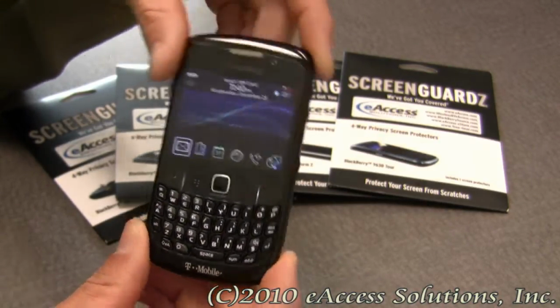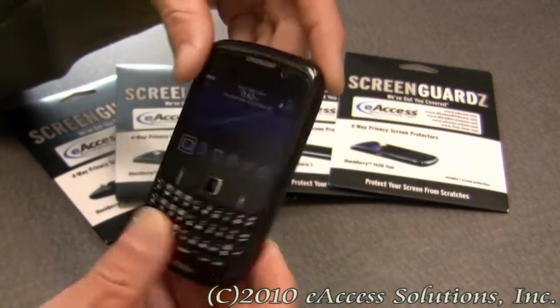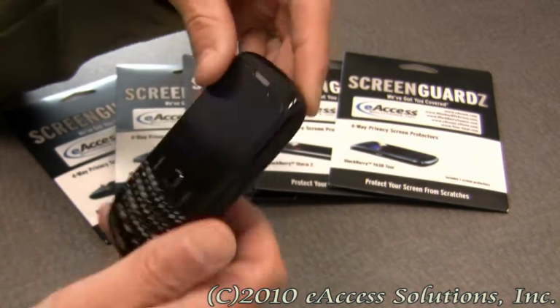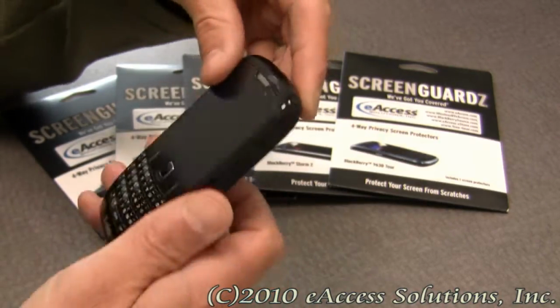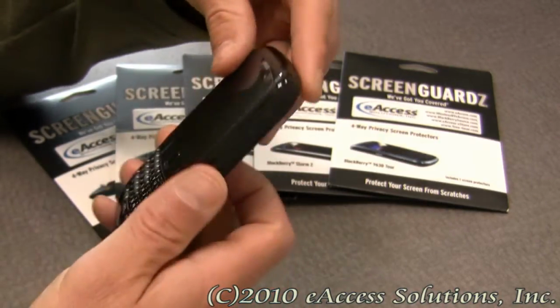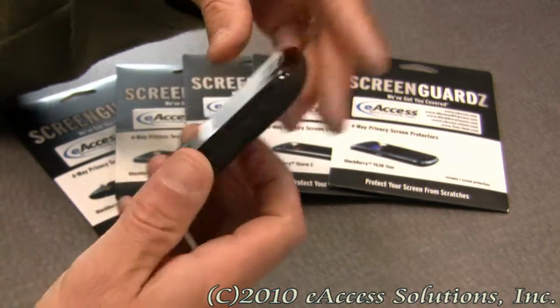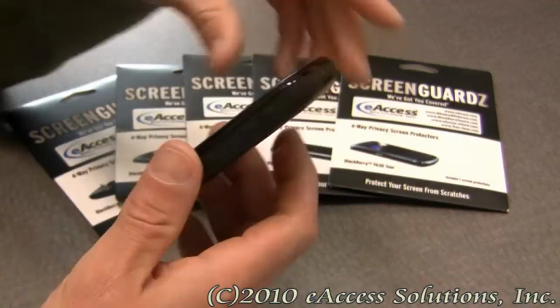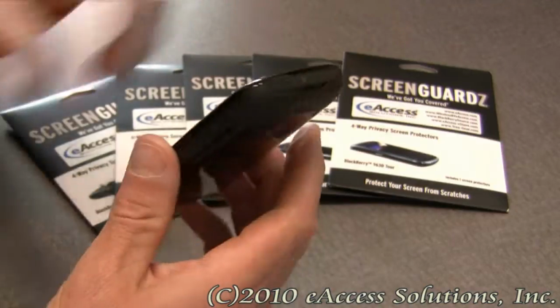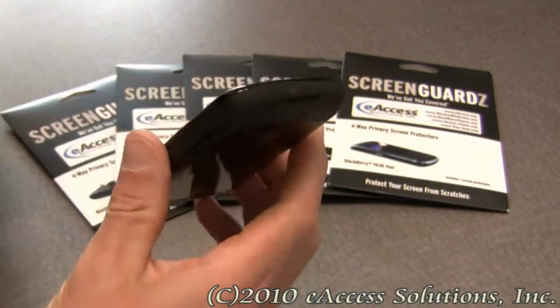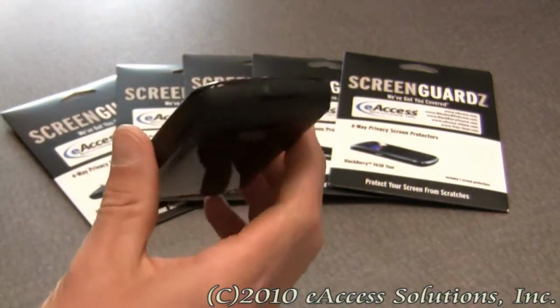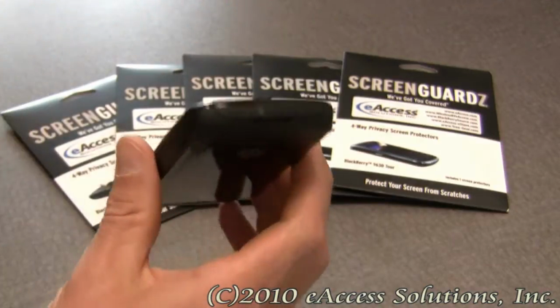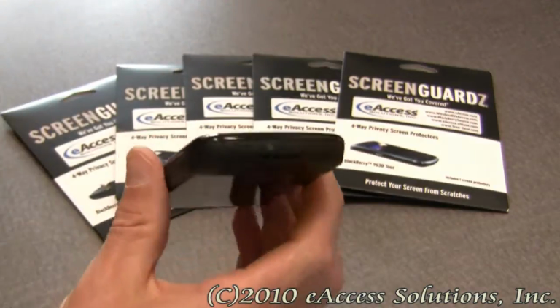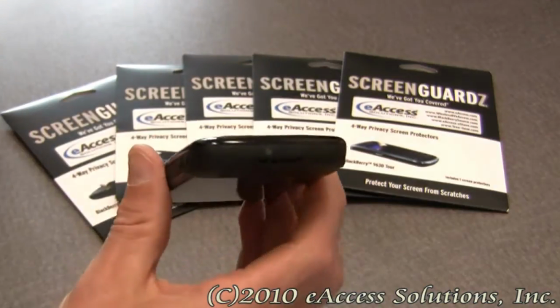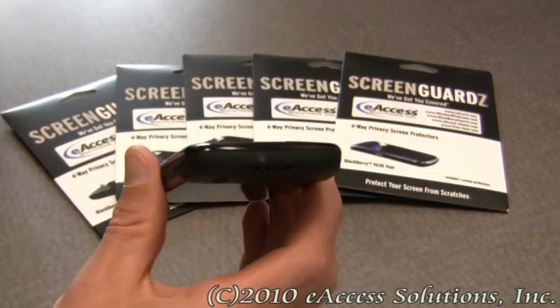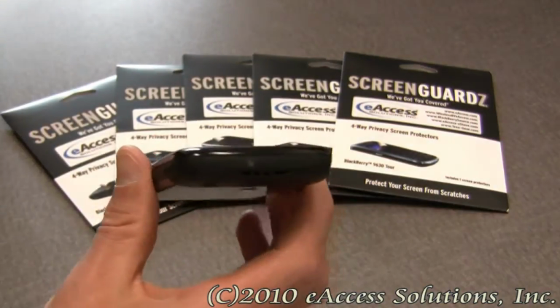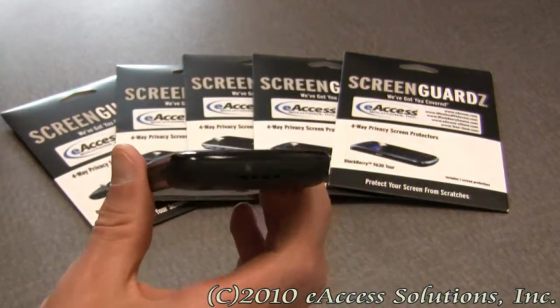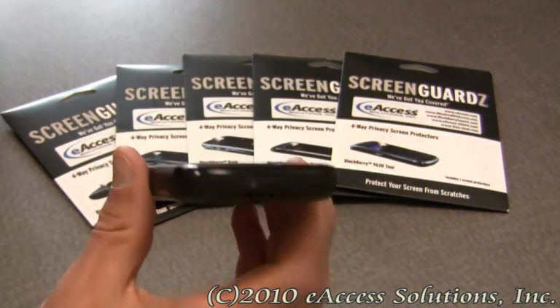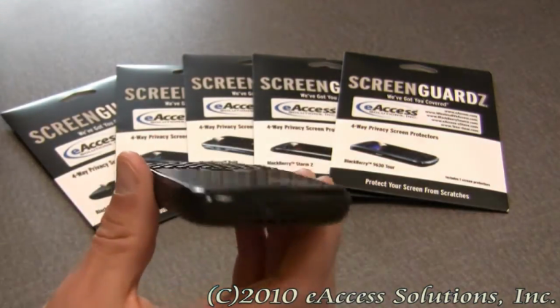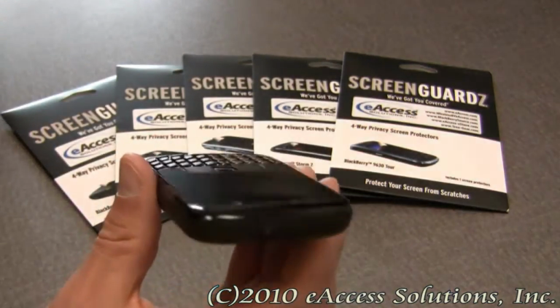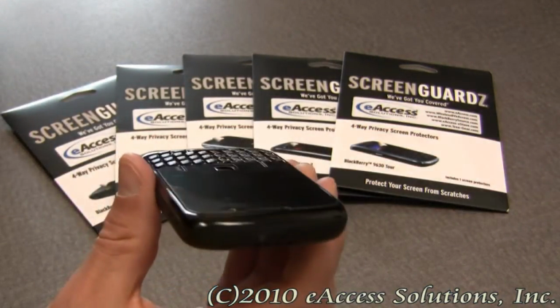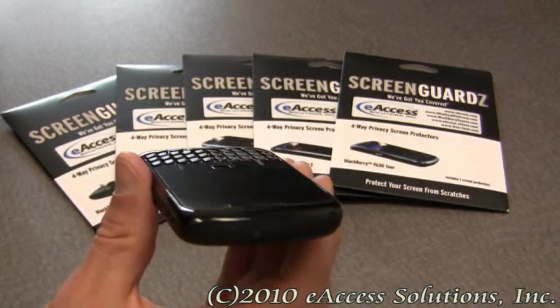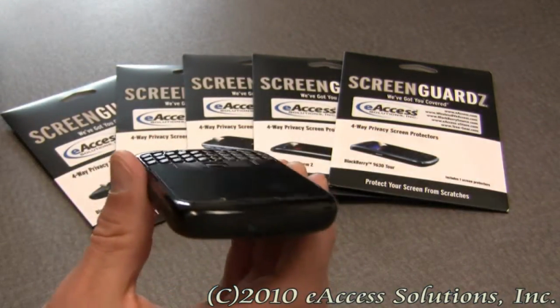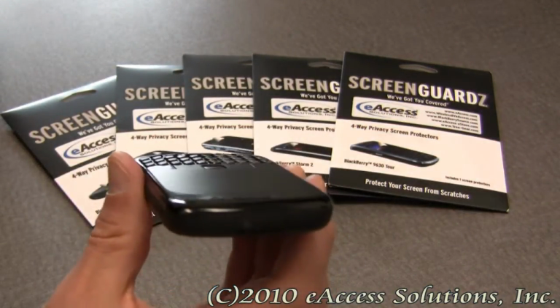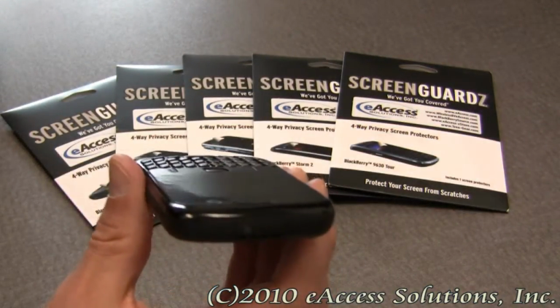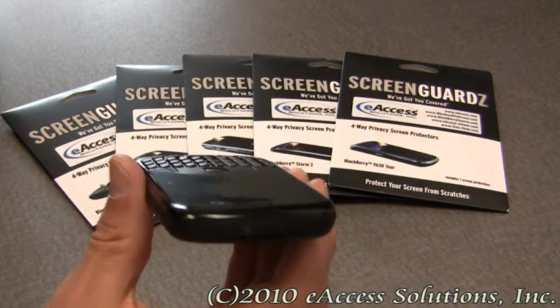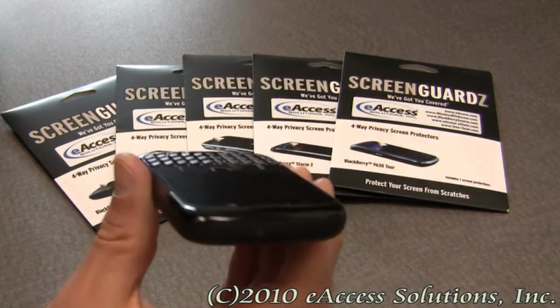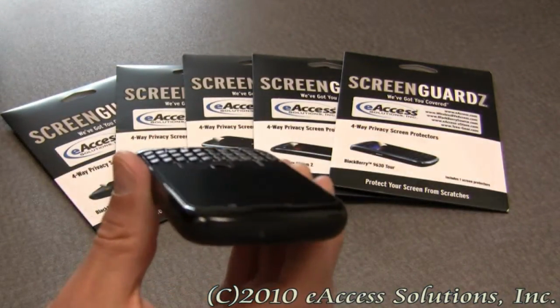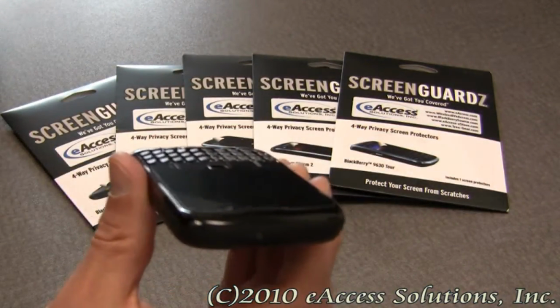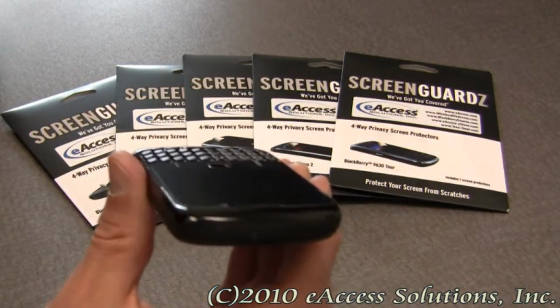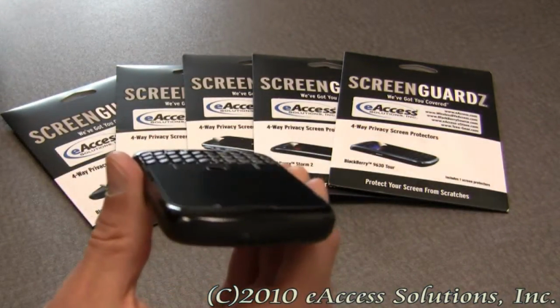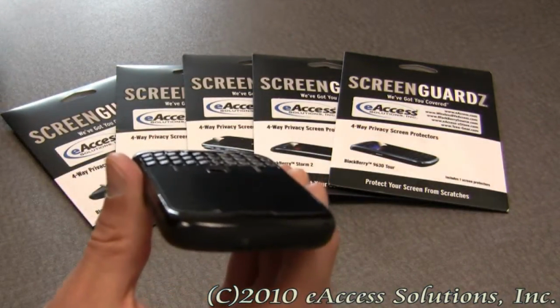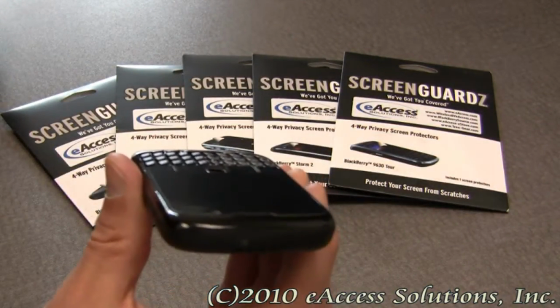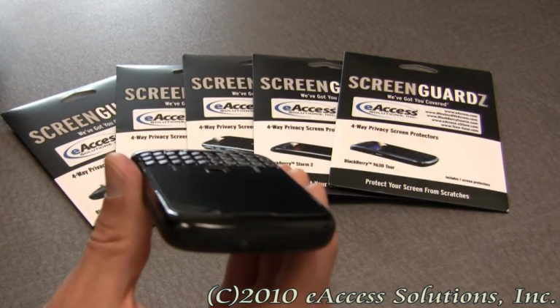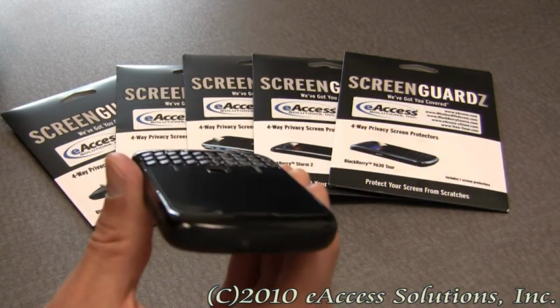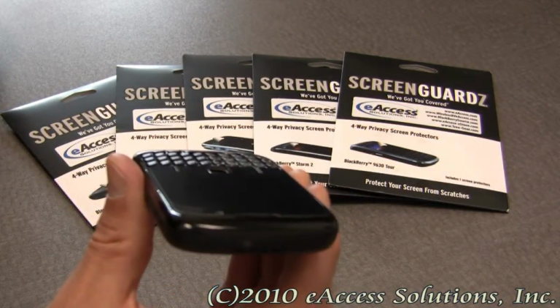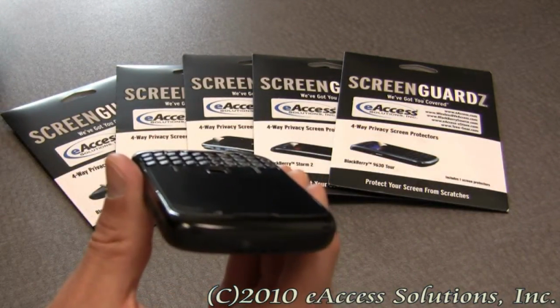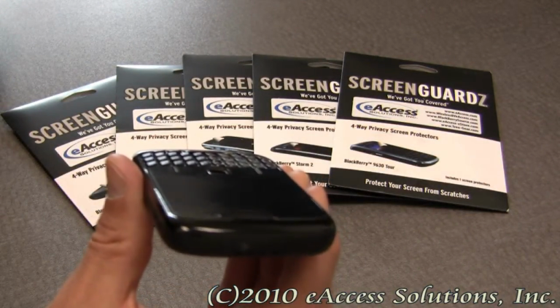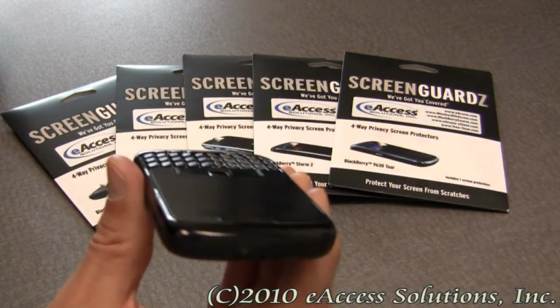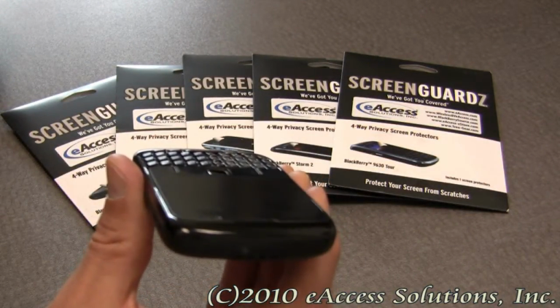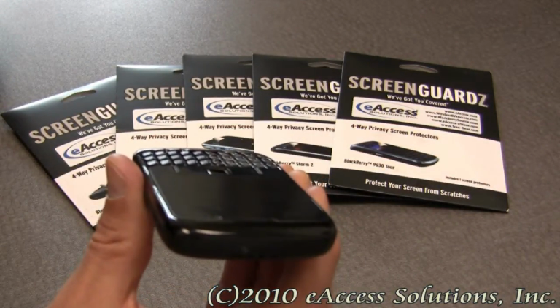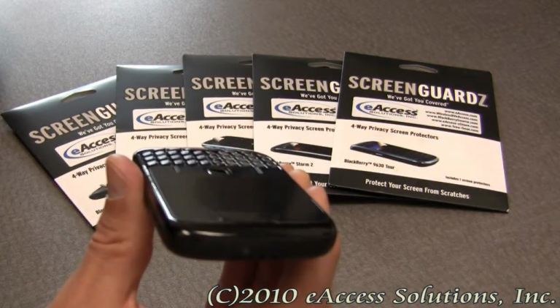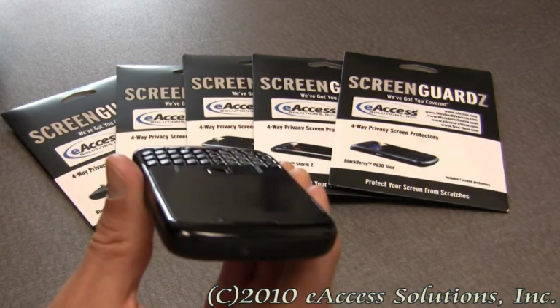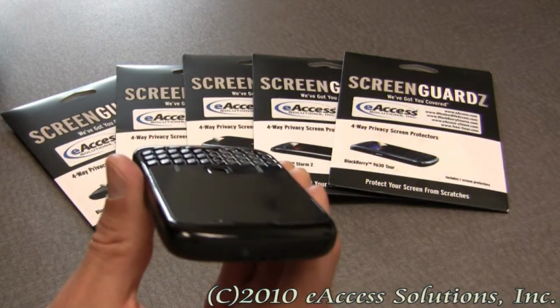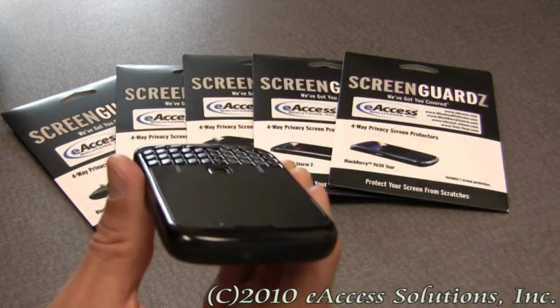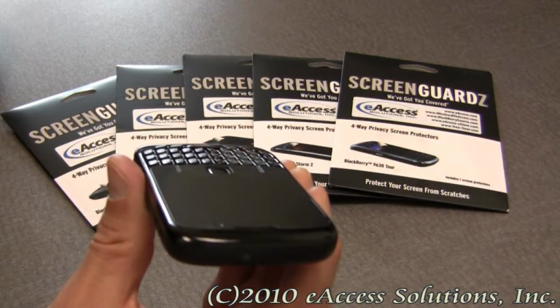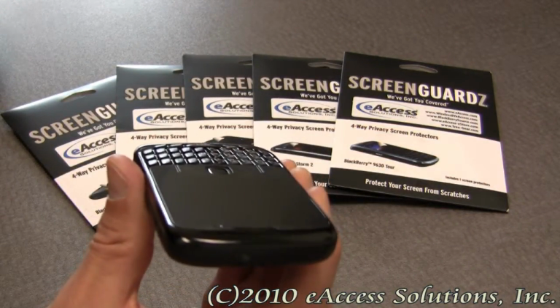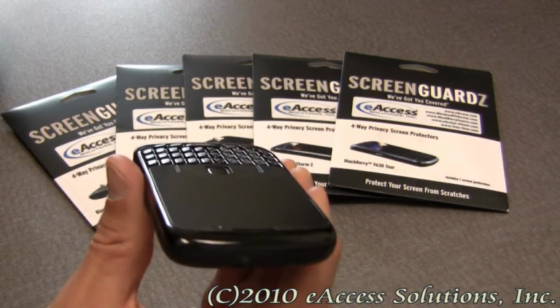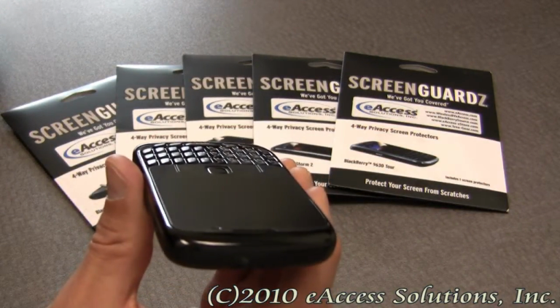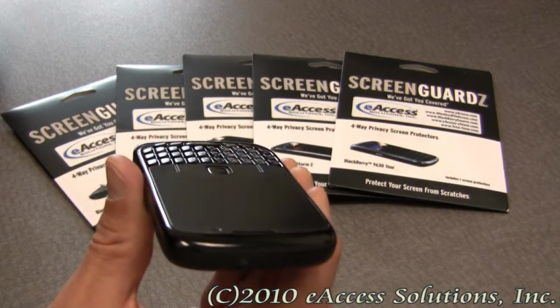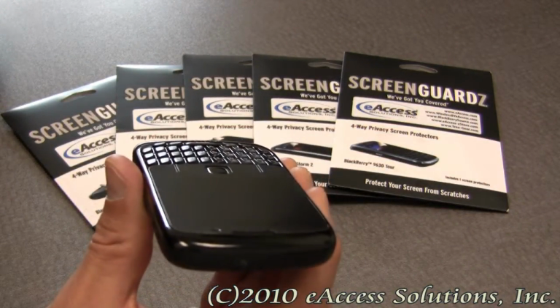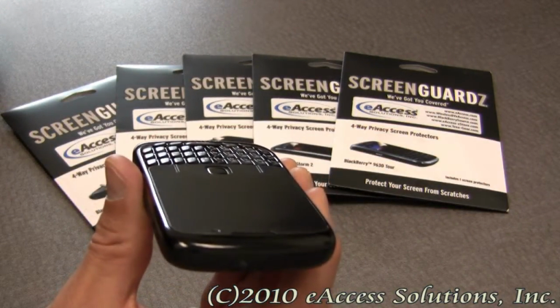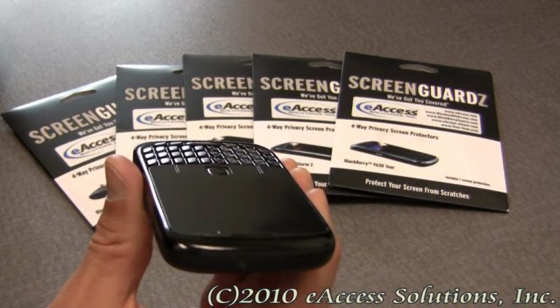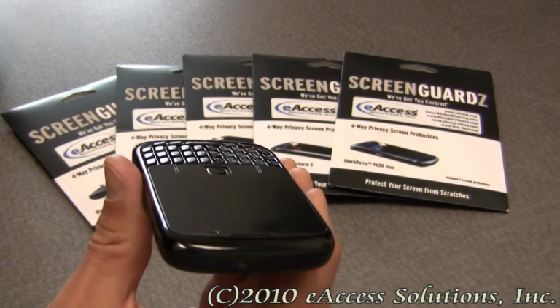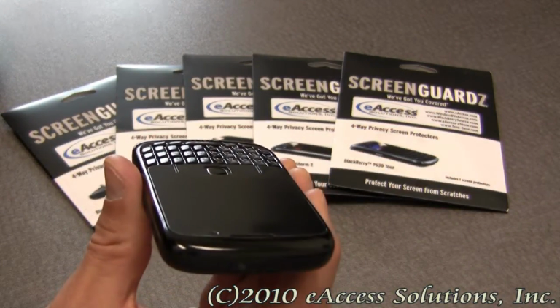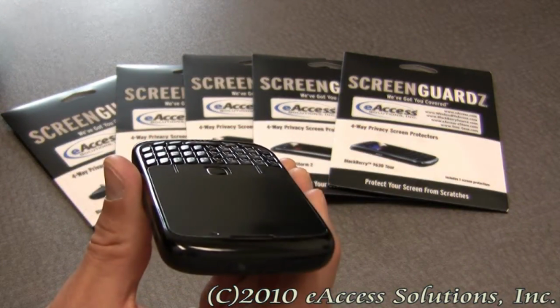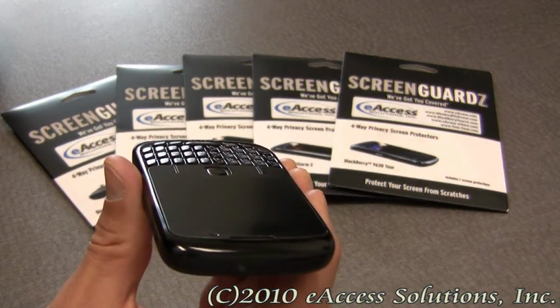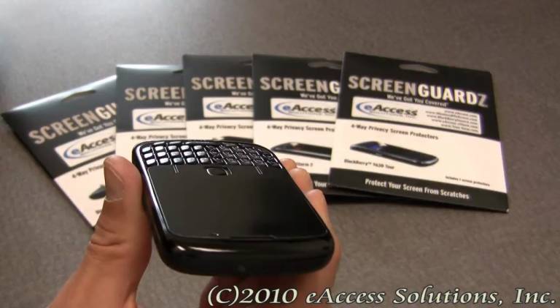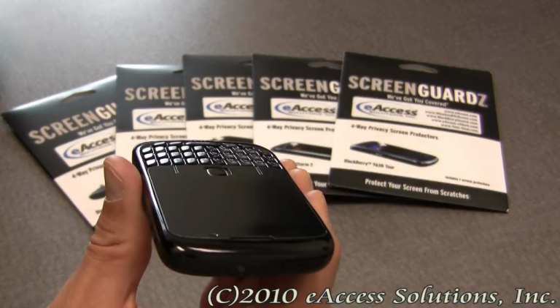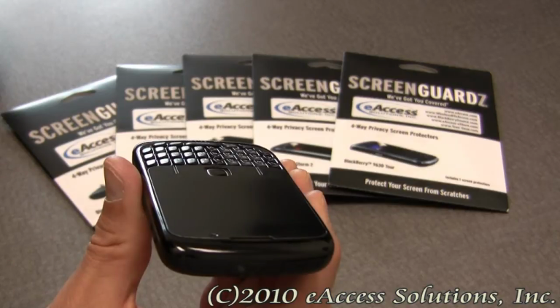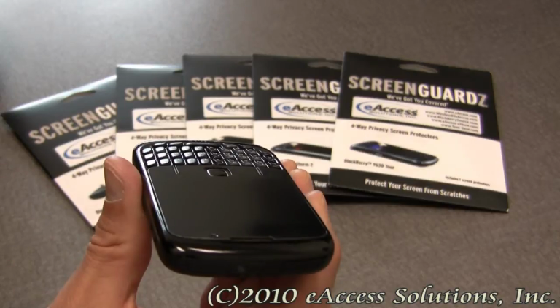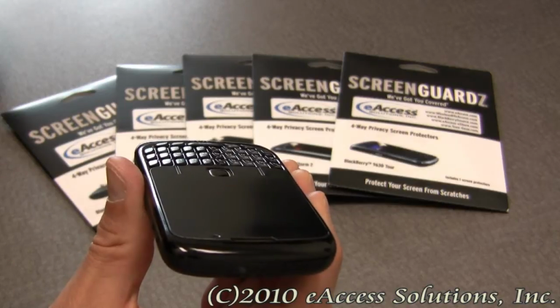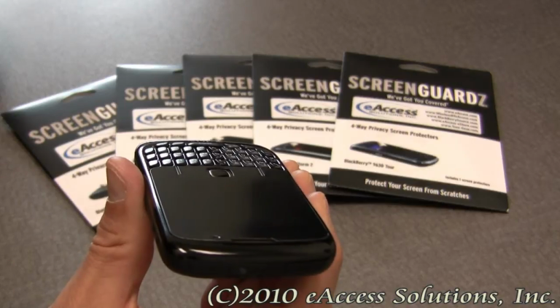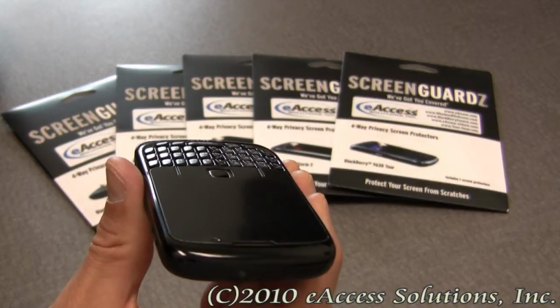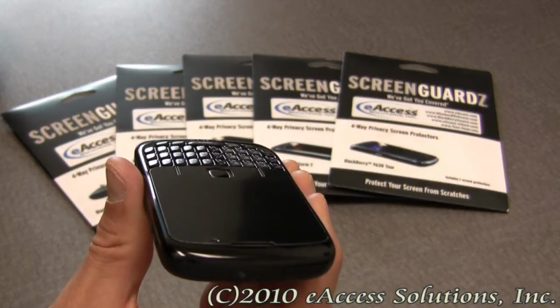So if someone's standing over you, you cannot see the screen on my BlackBerry as well.